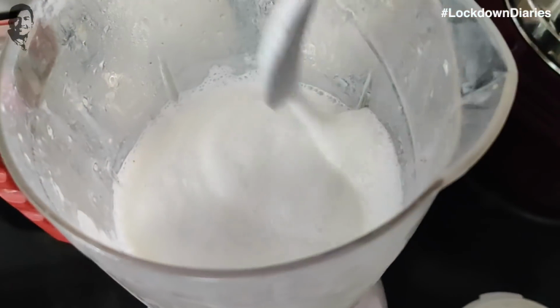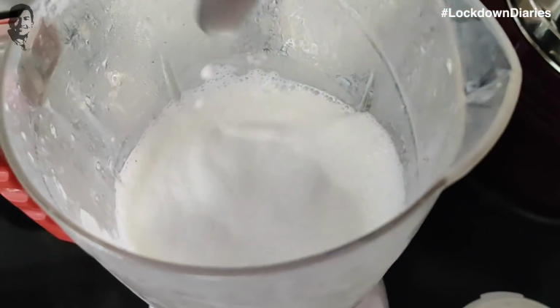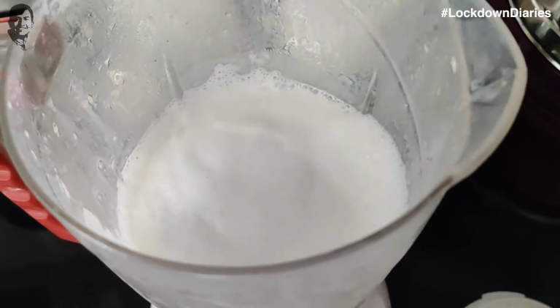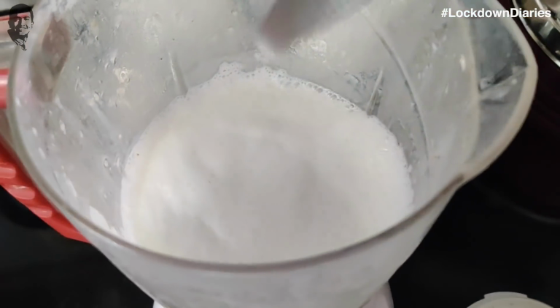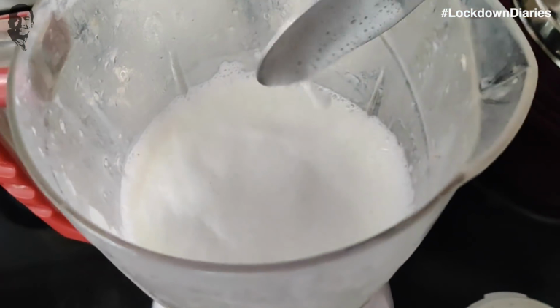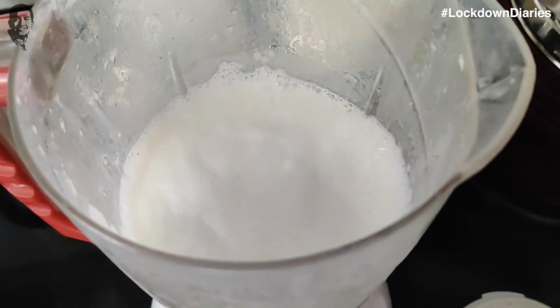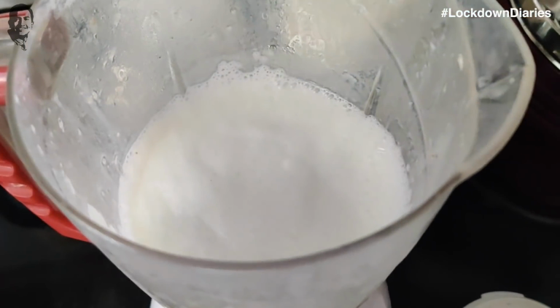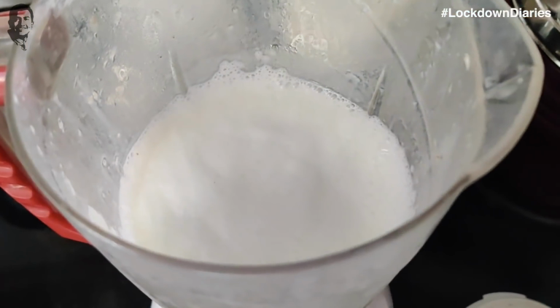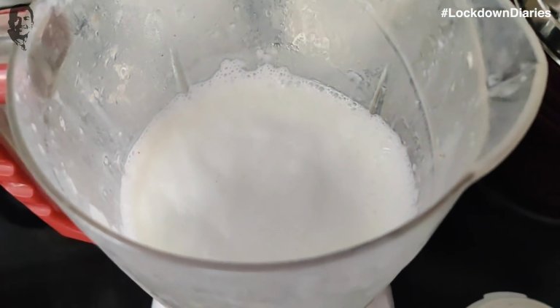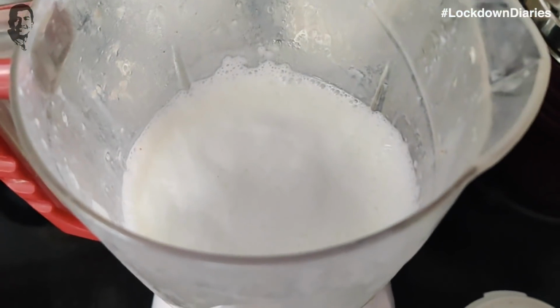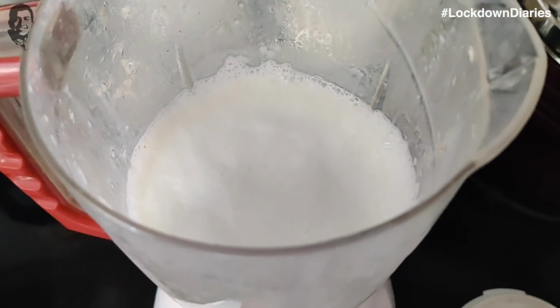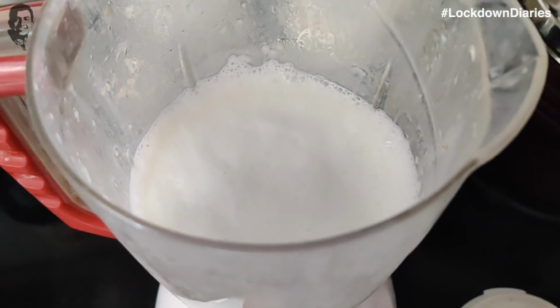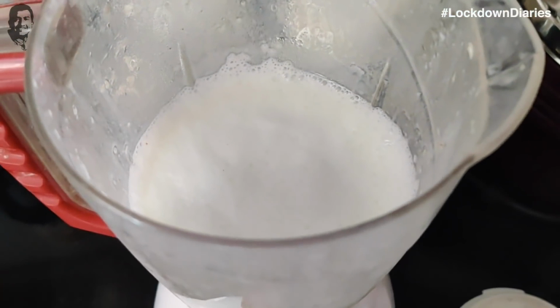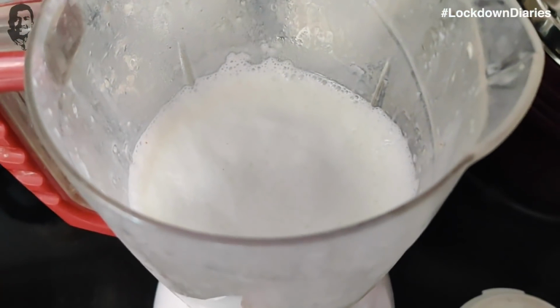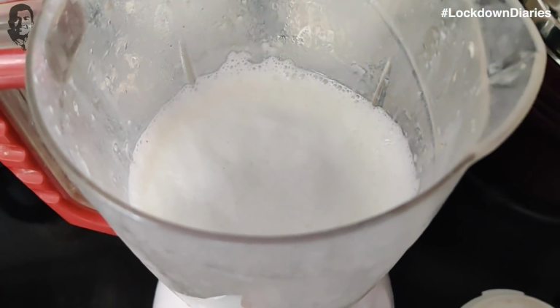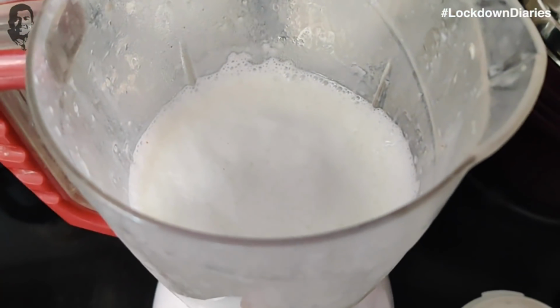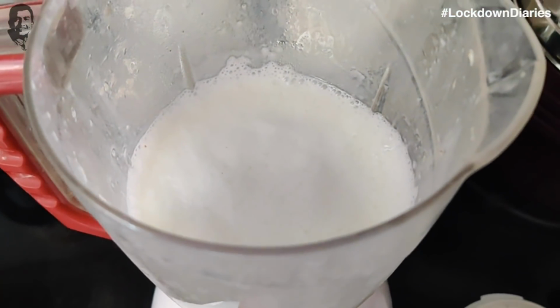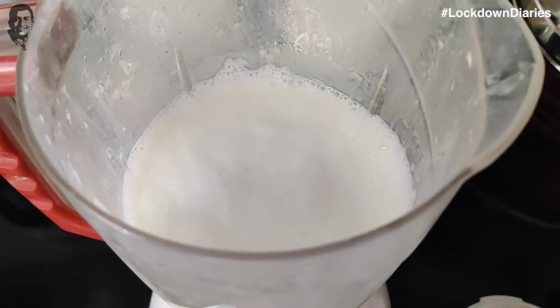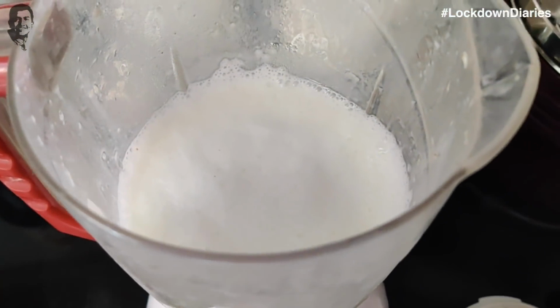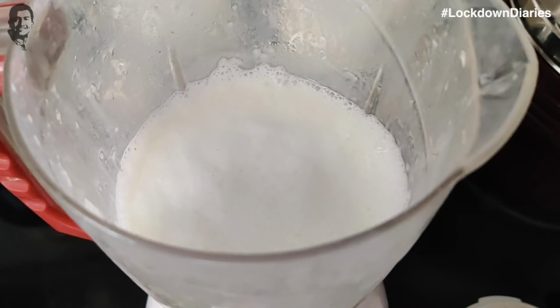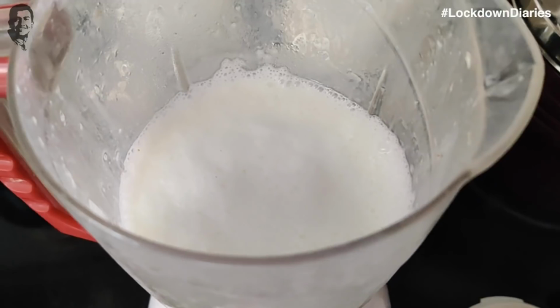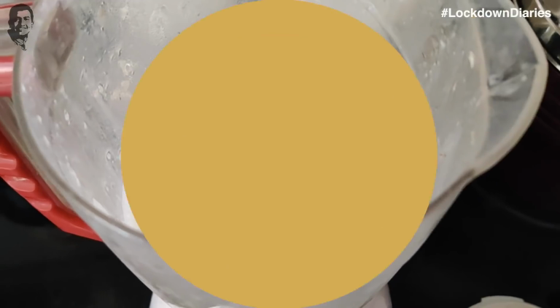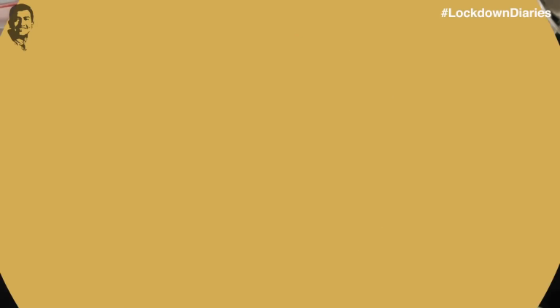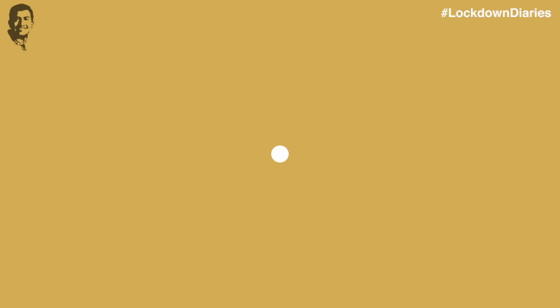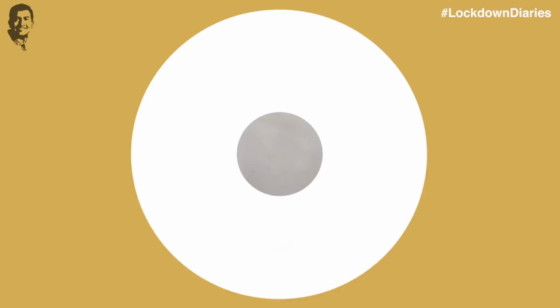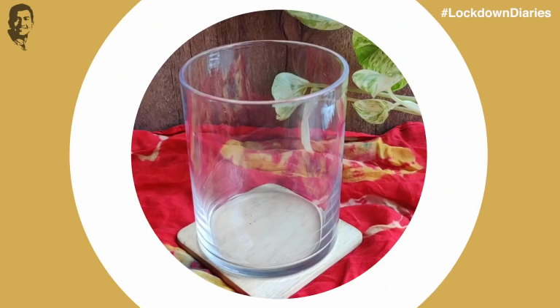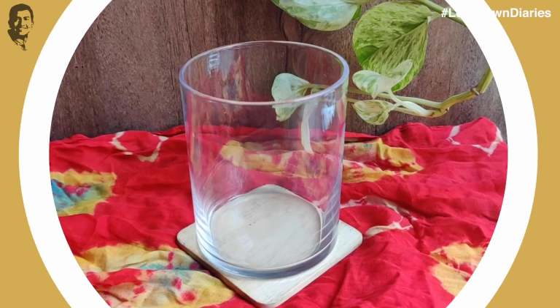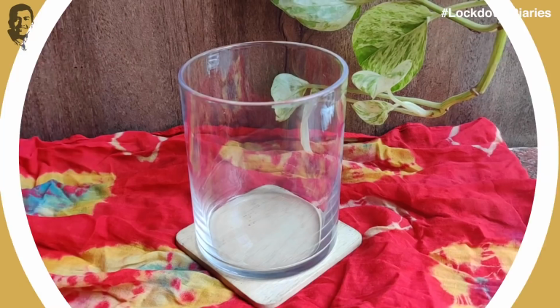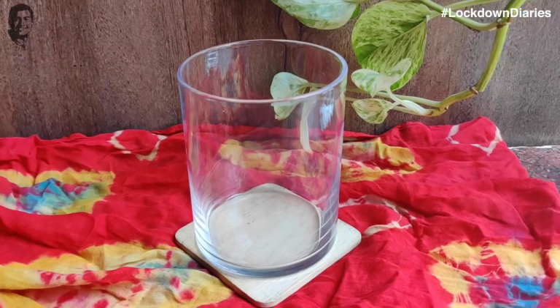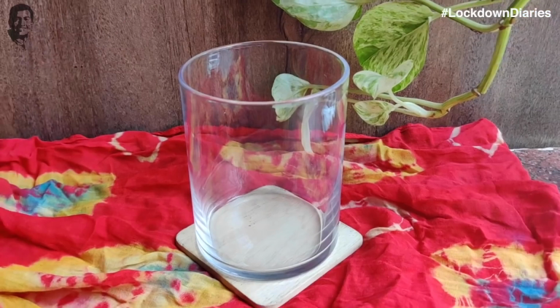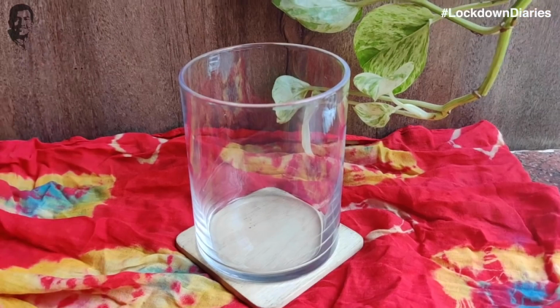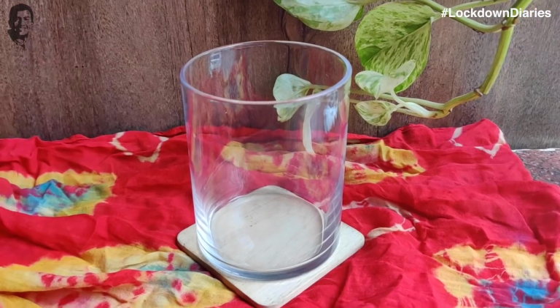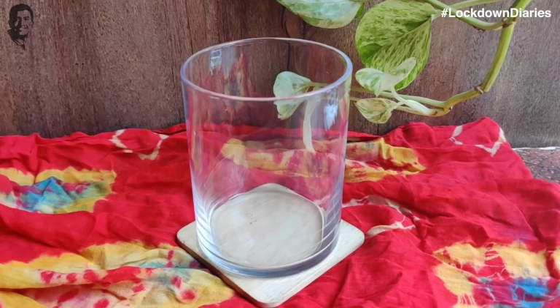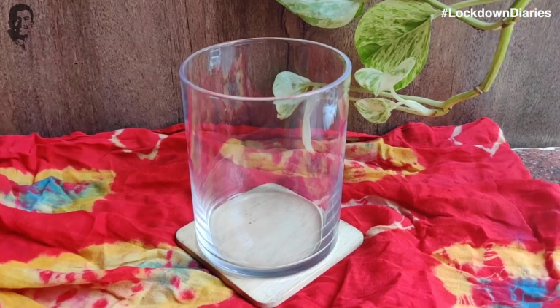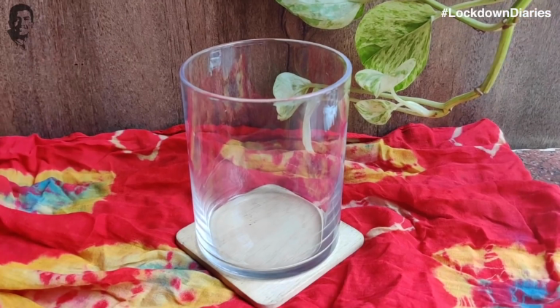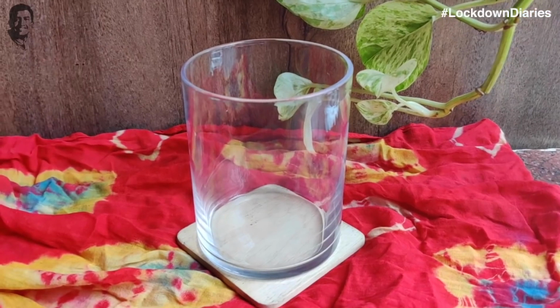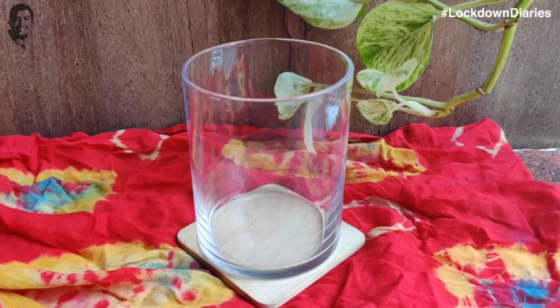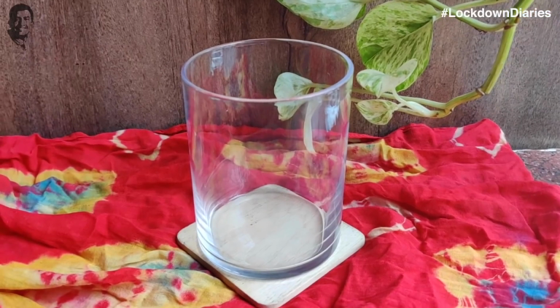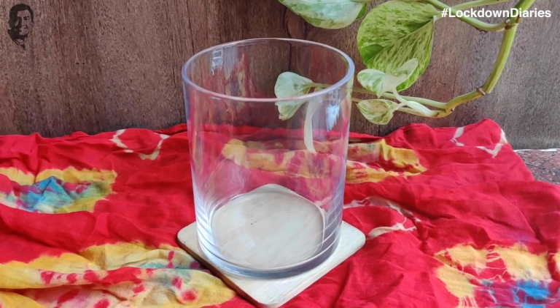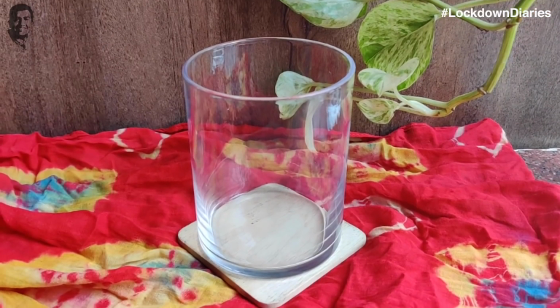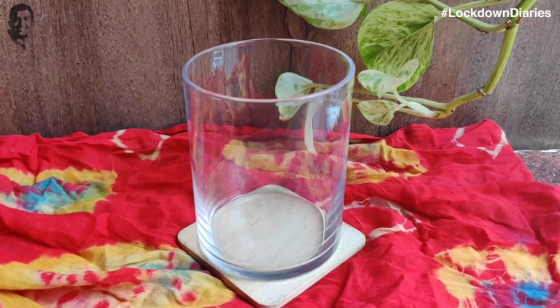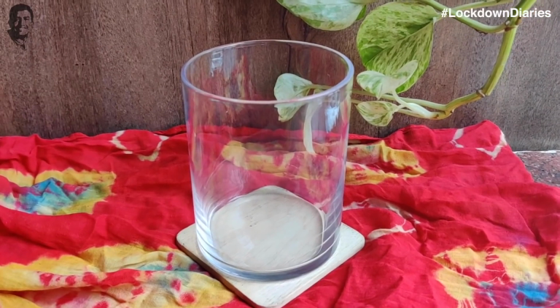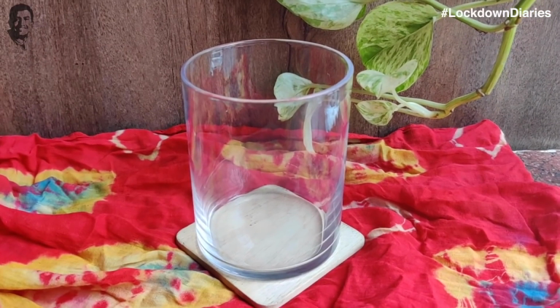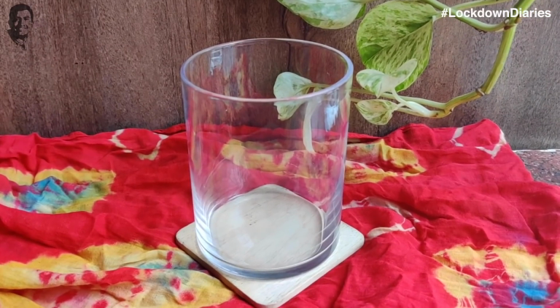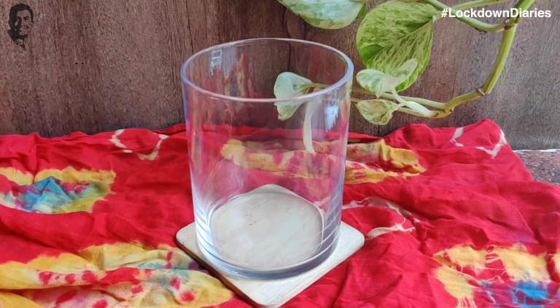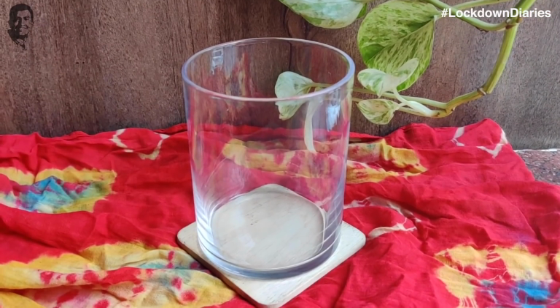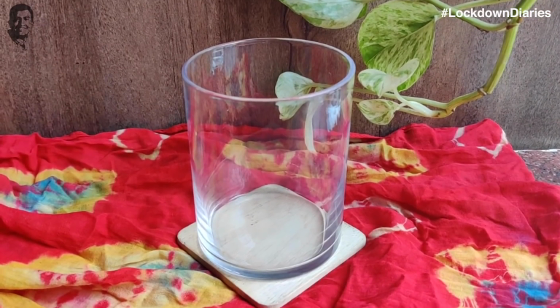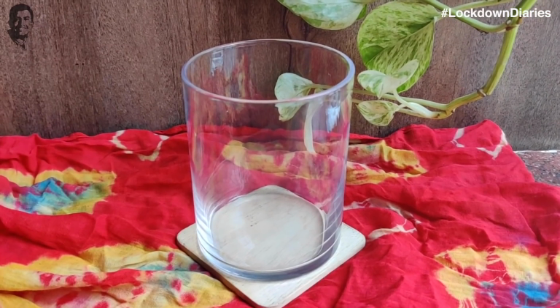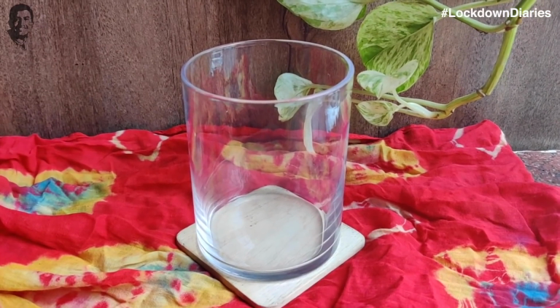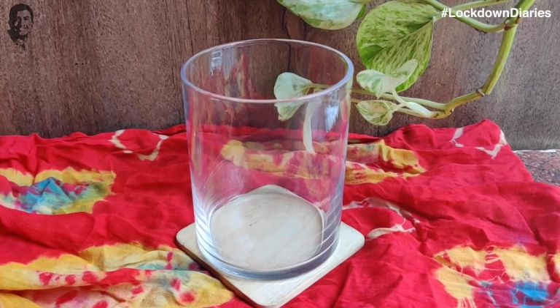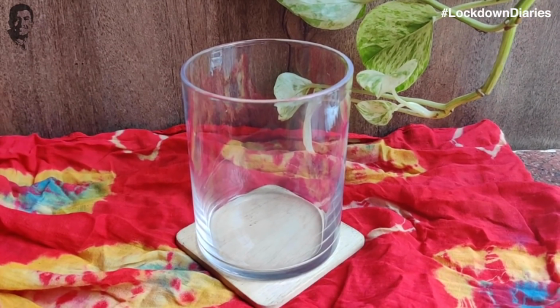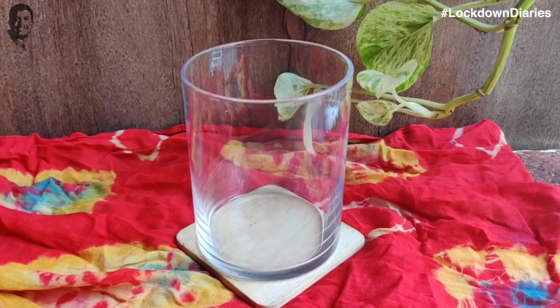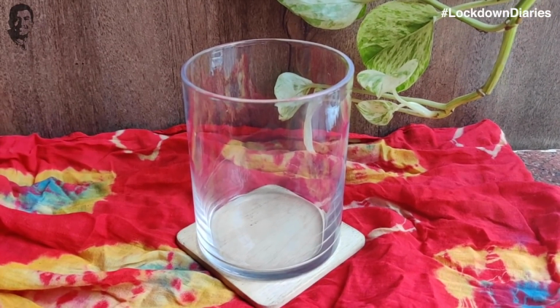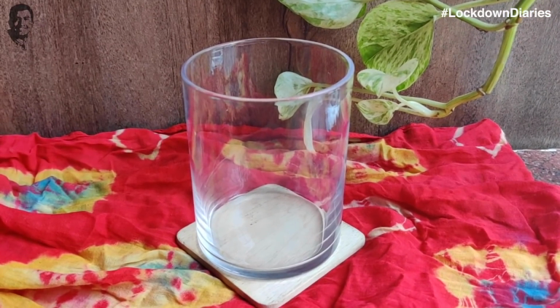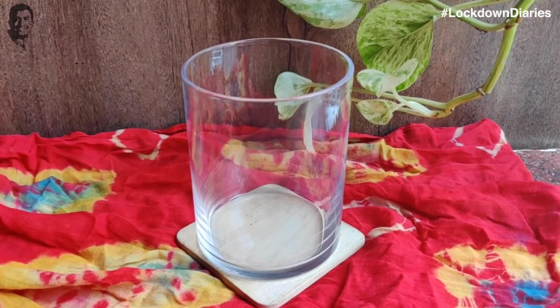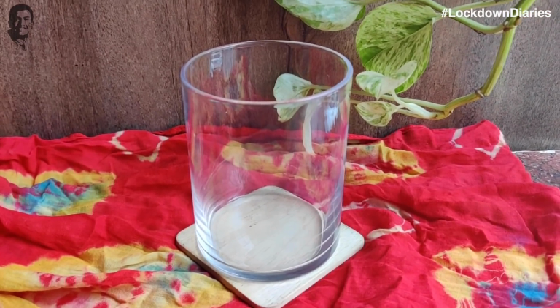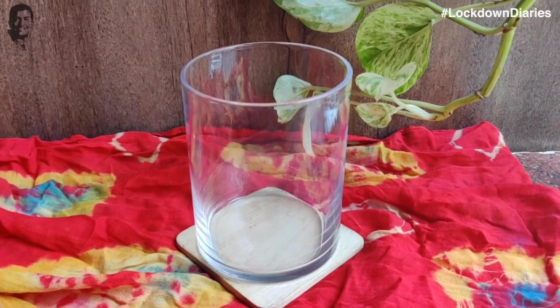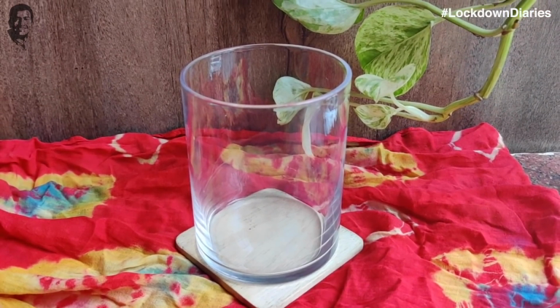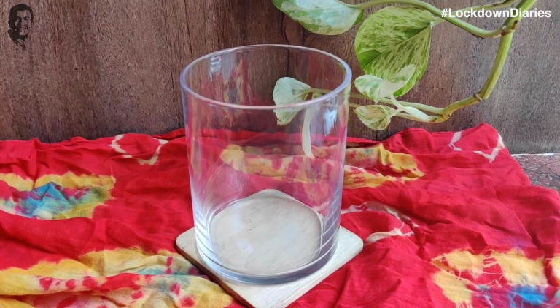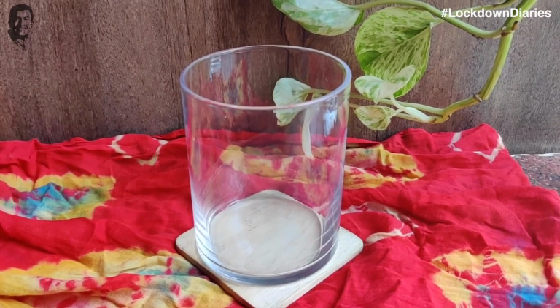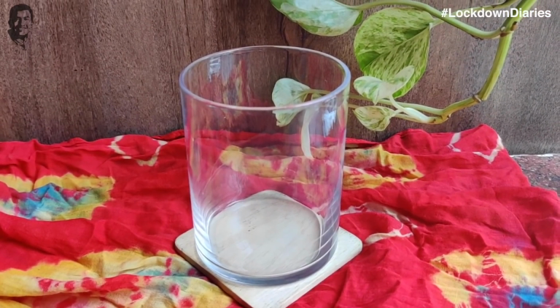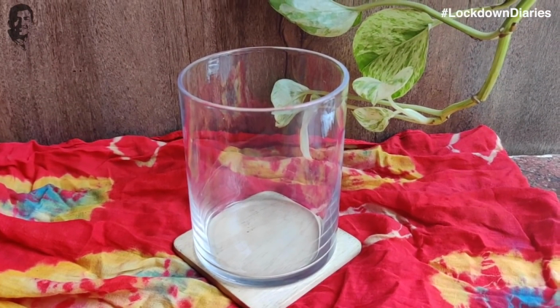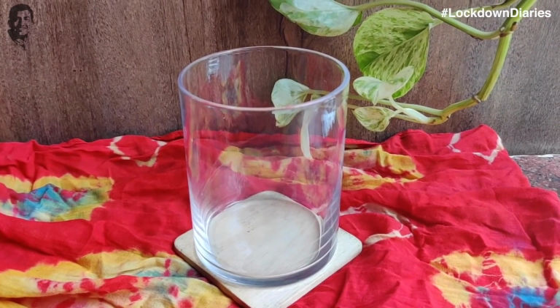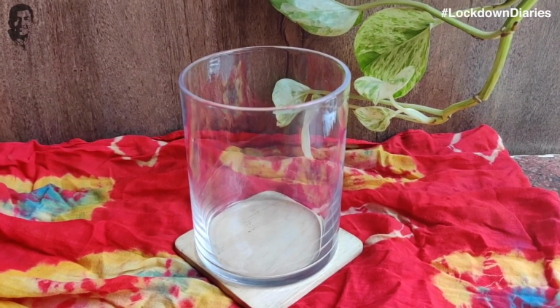We will serve it well. First, I will add a little bit of dhud in a serving glass.